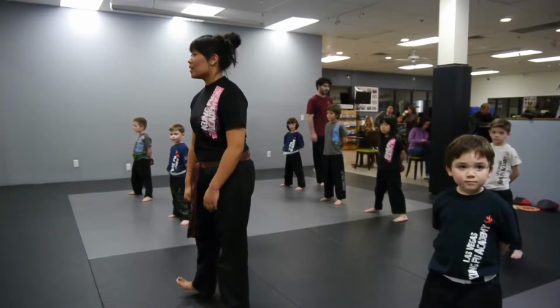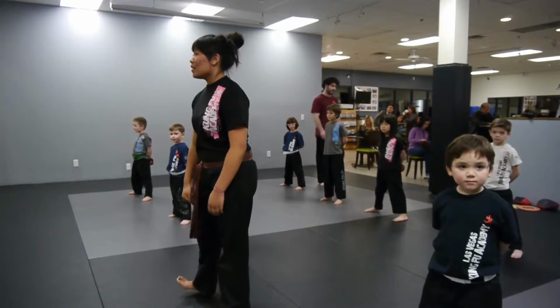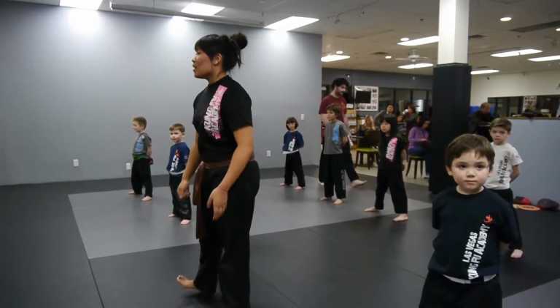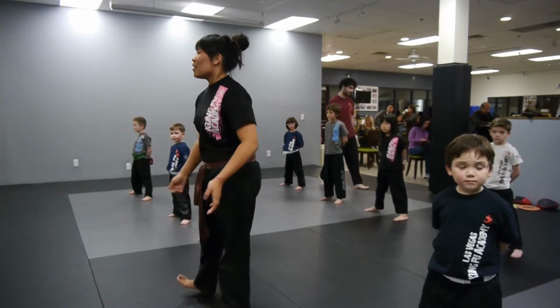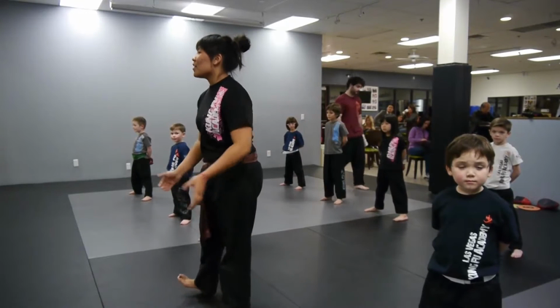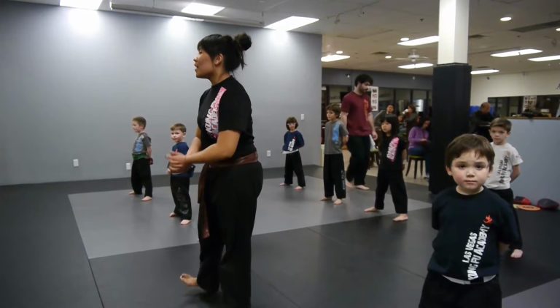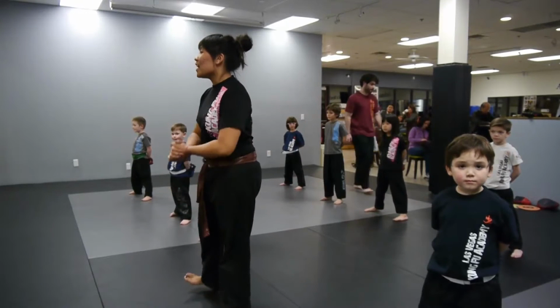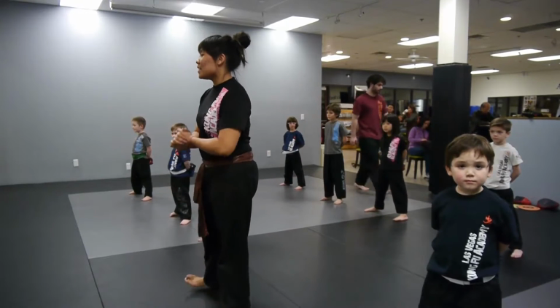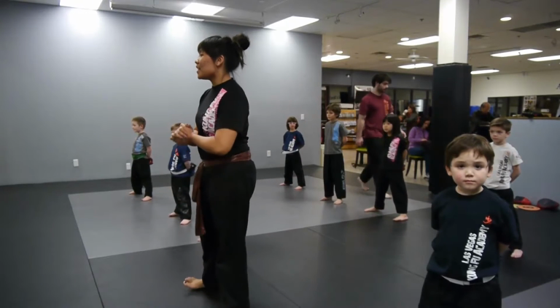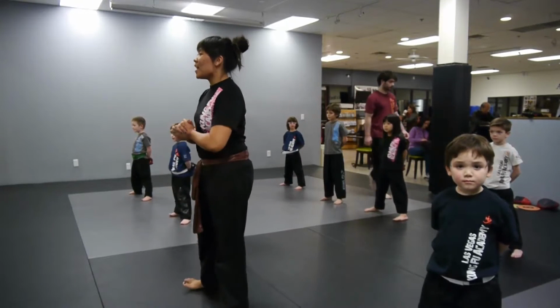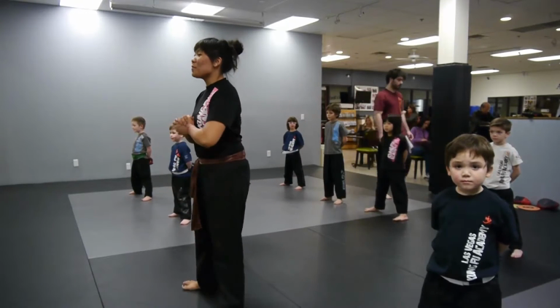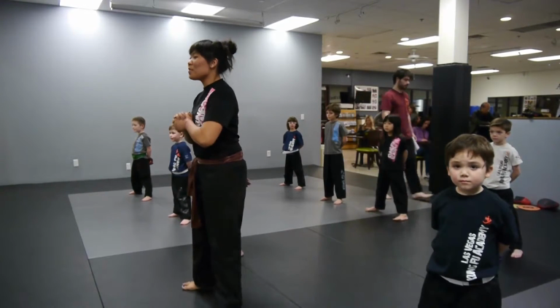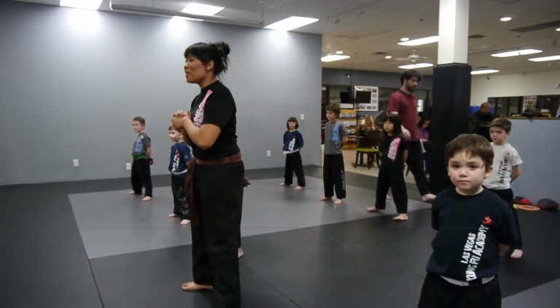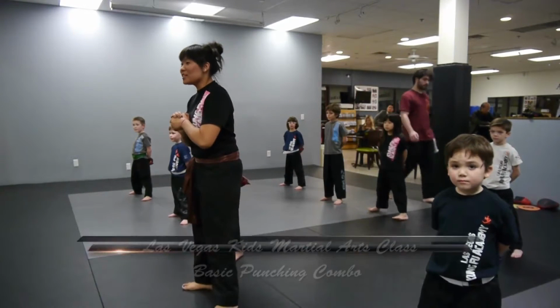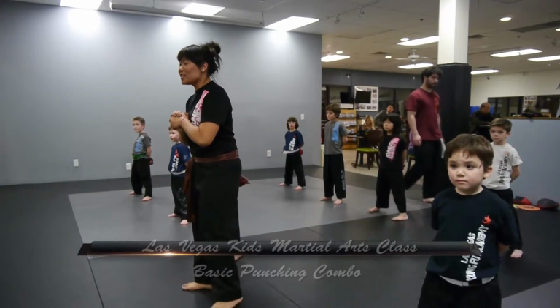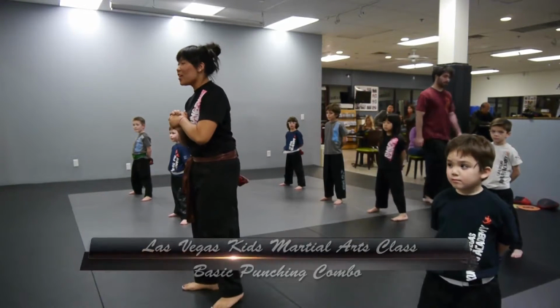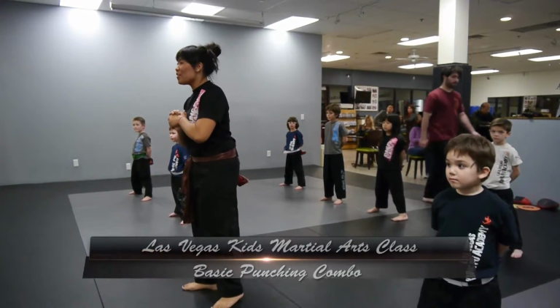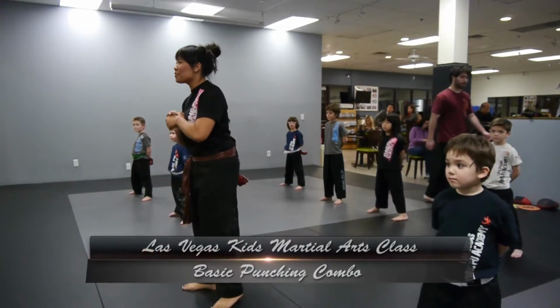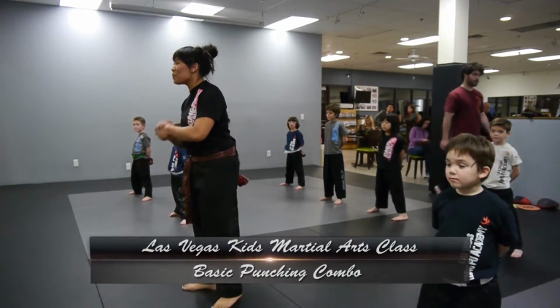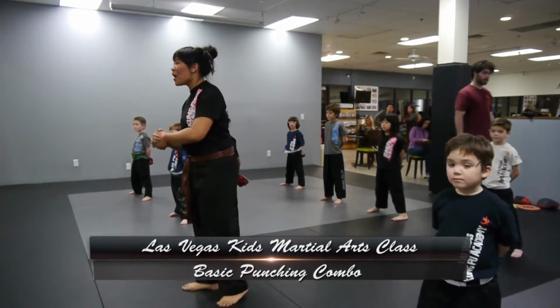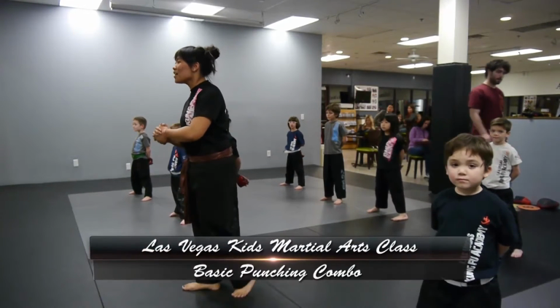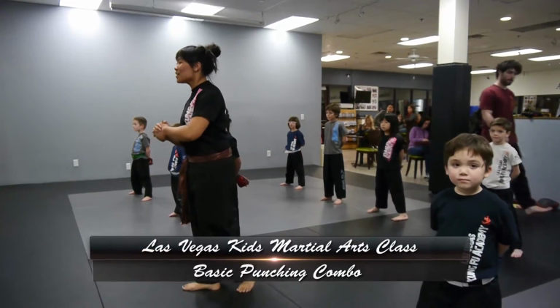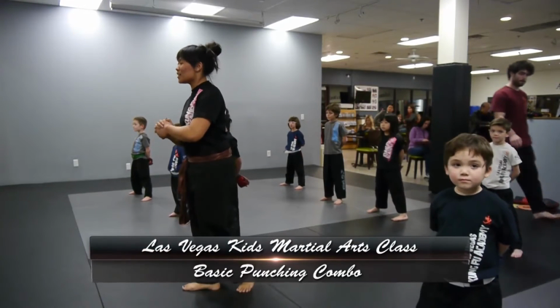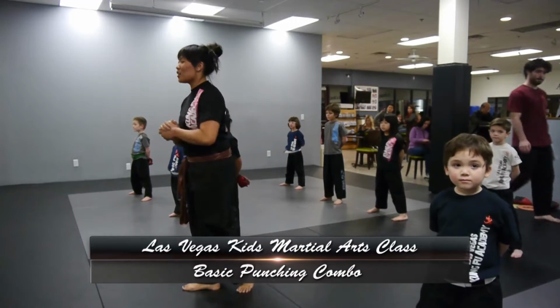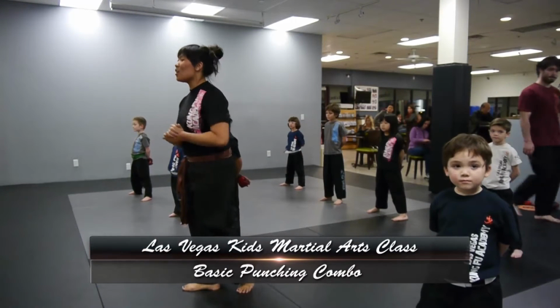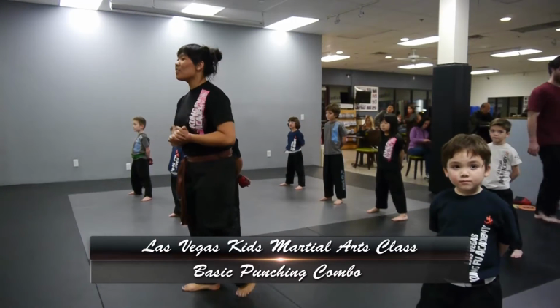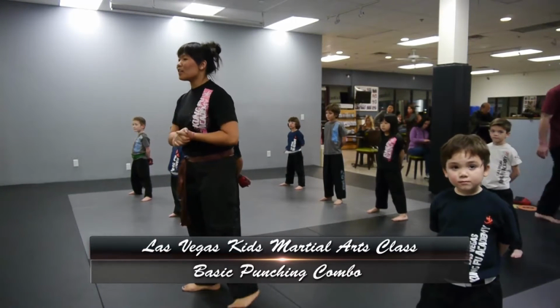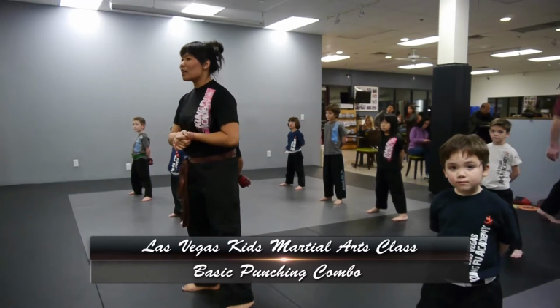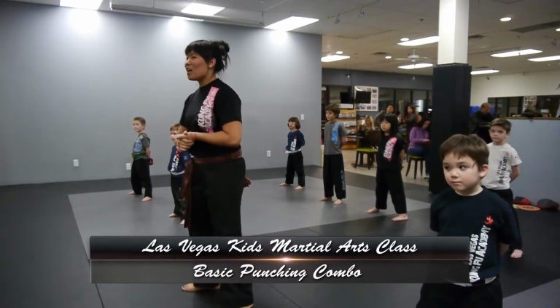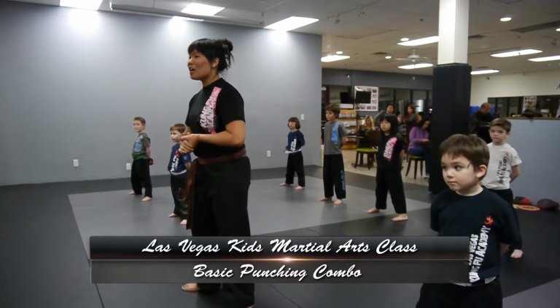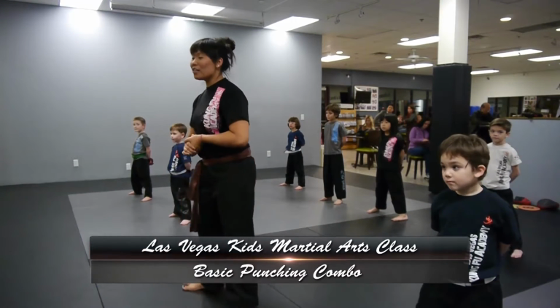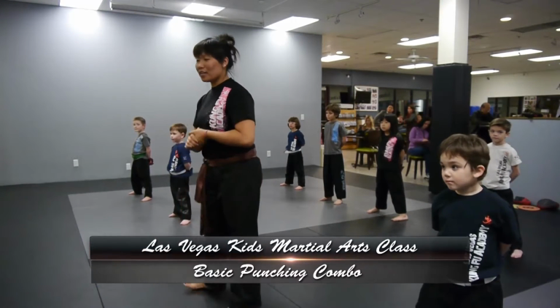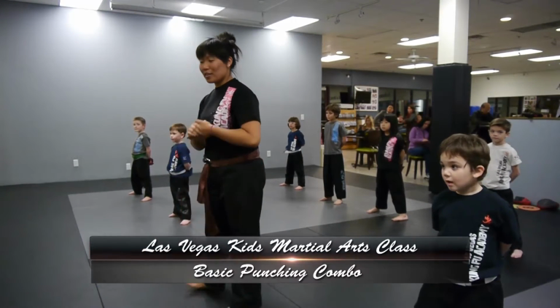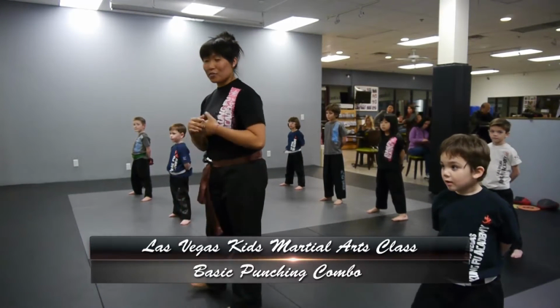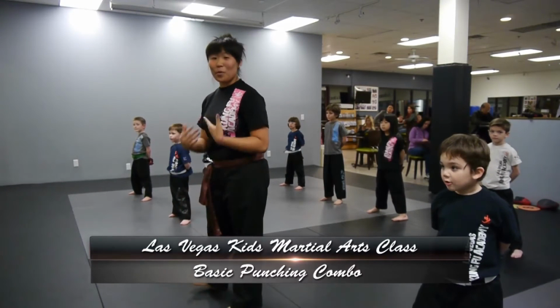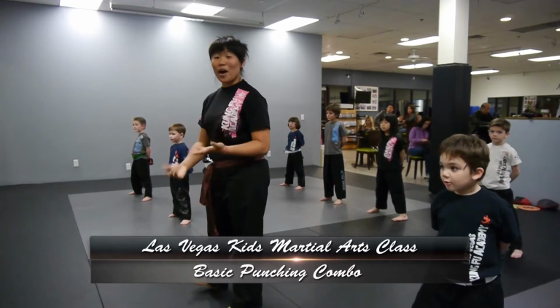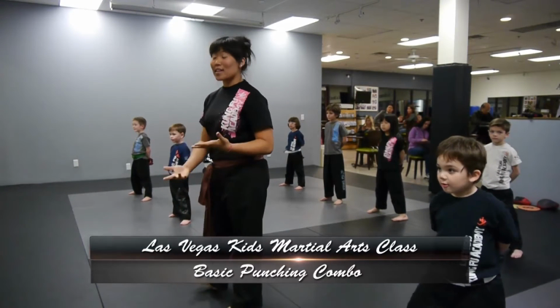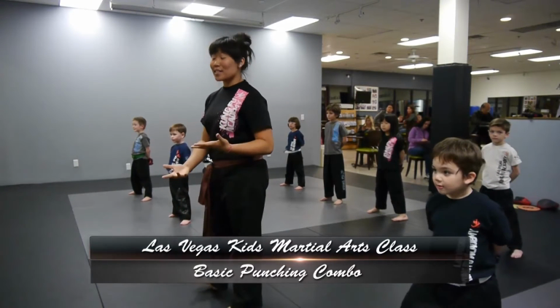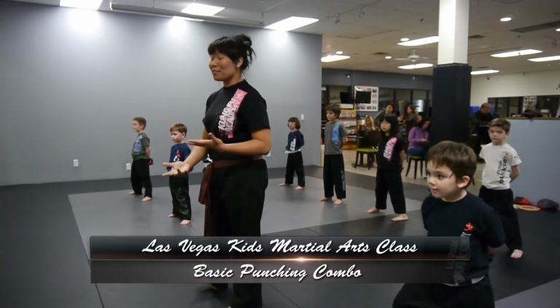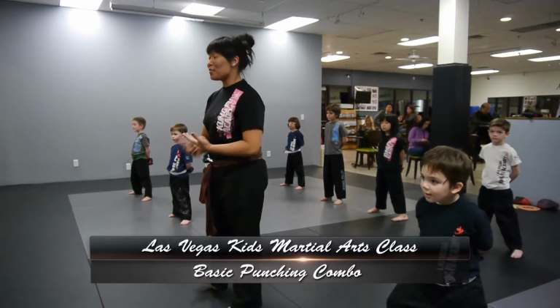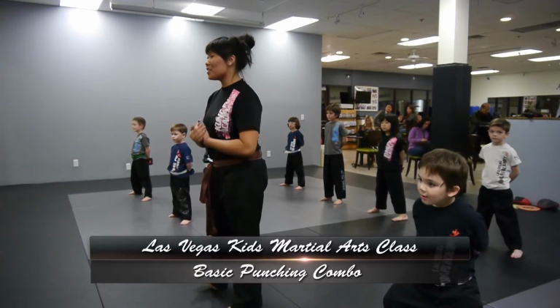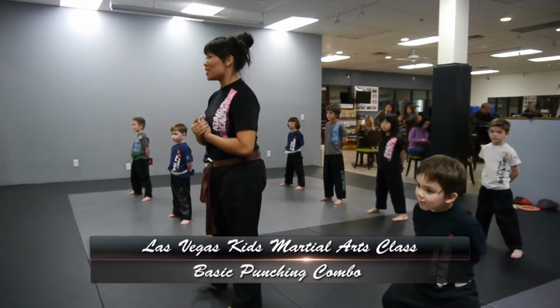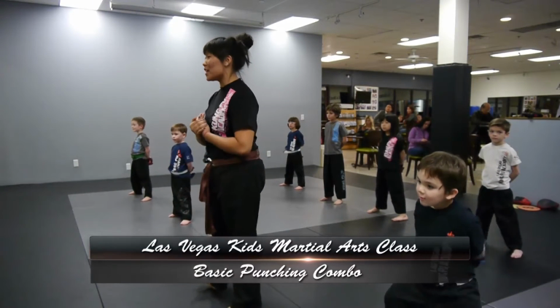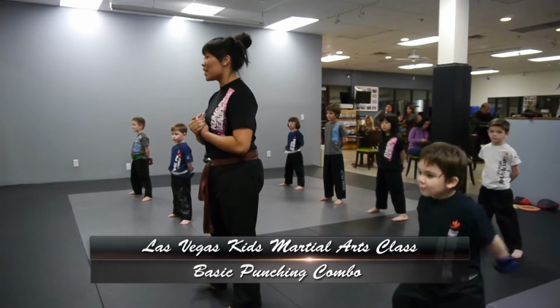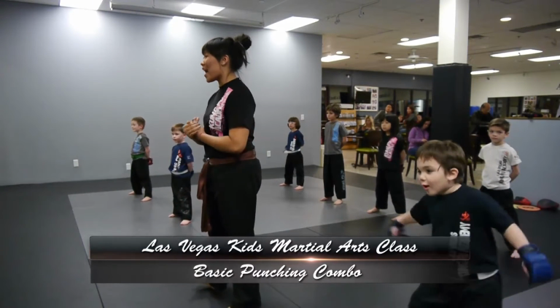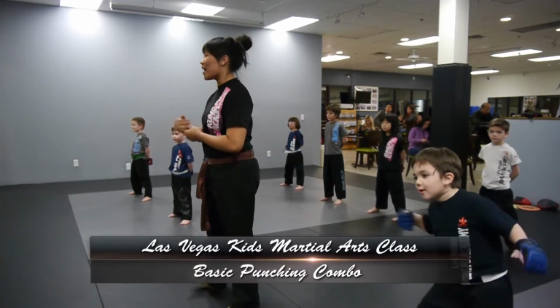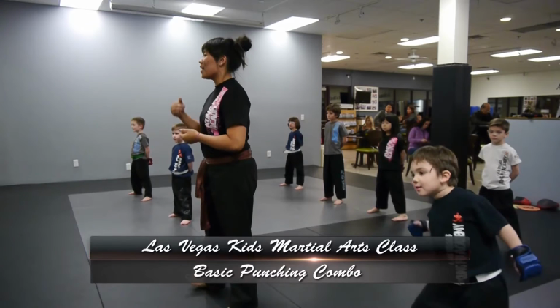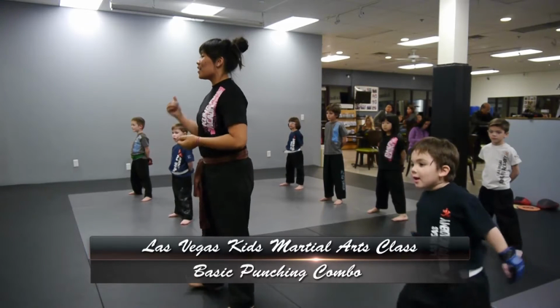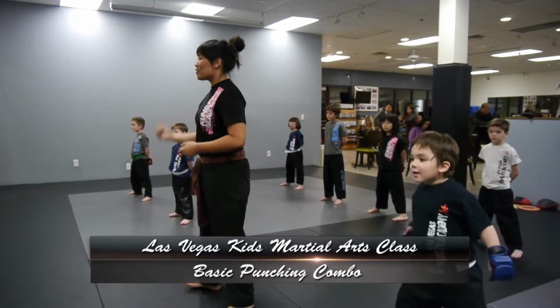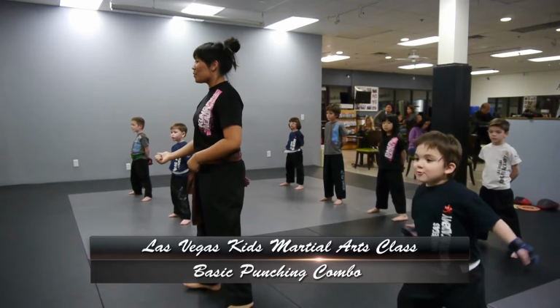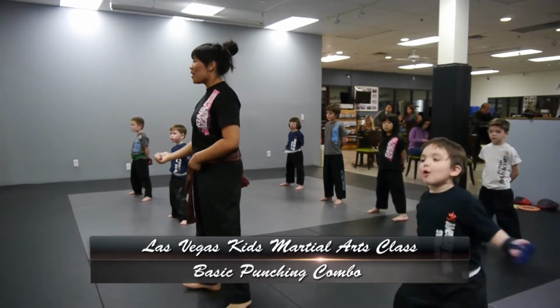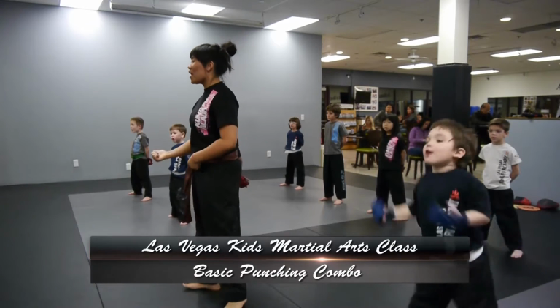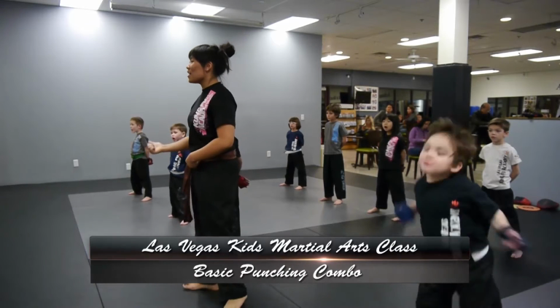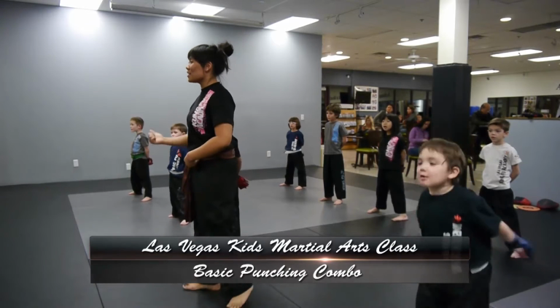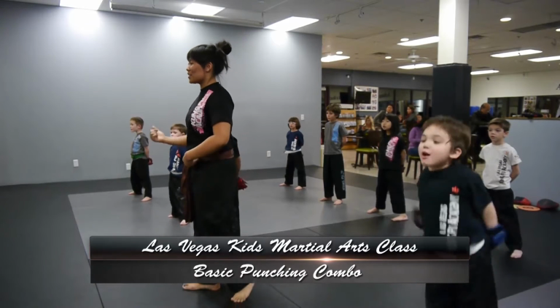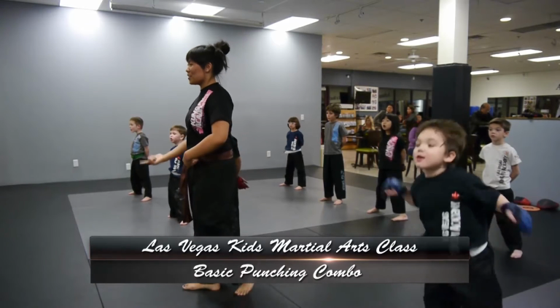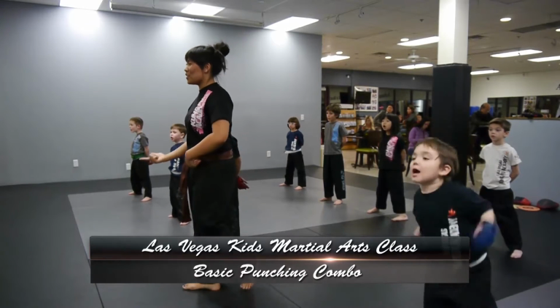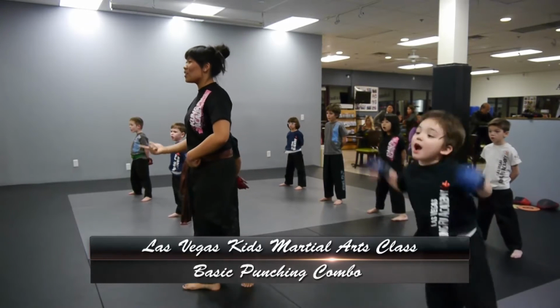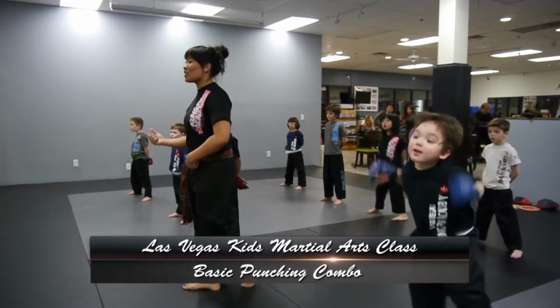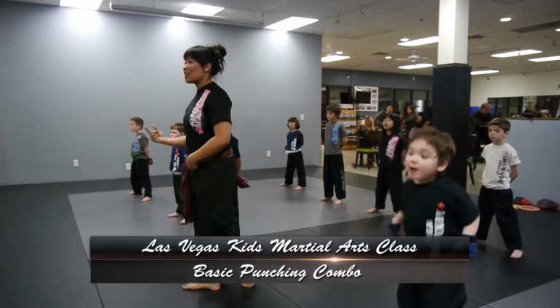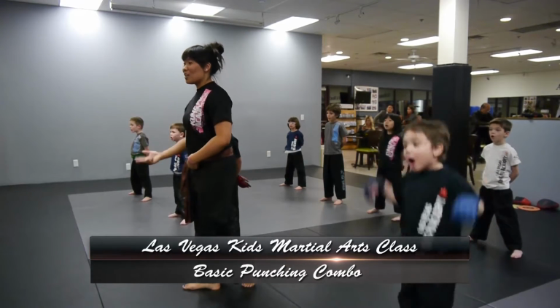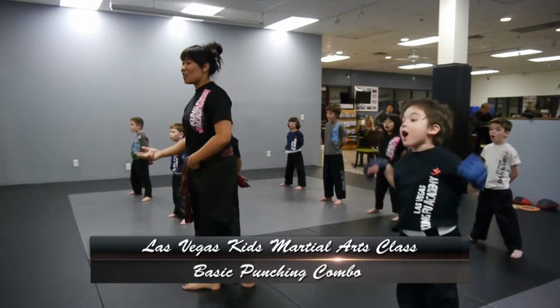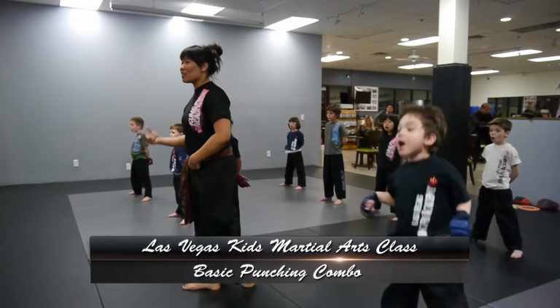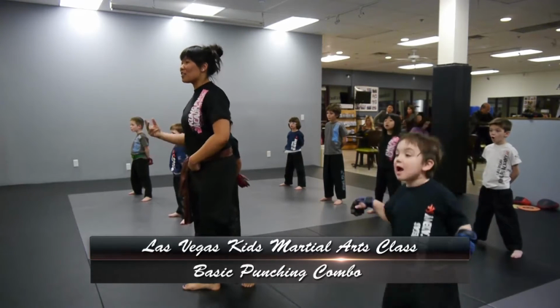Alright guys, today we're going to learn cross, hook, hook, cross. Everyone say that. Cross, hook, cross, cross.